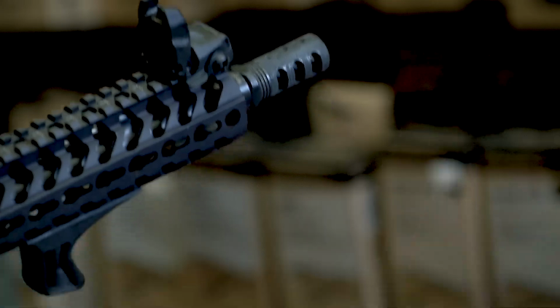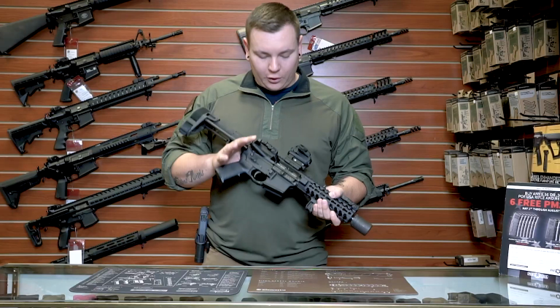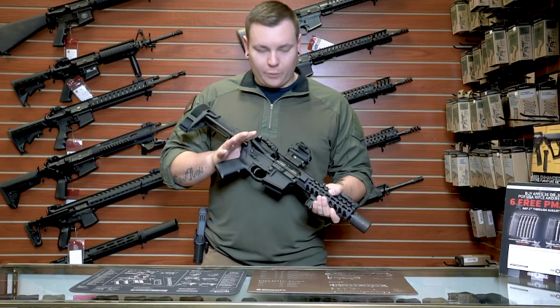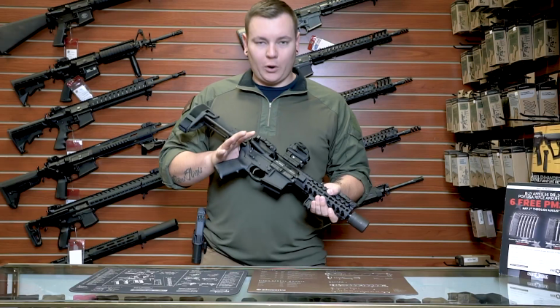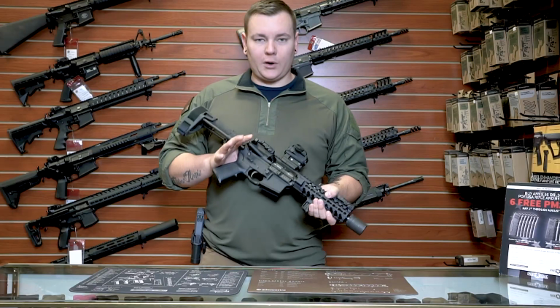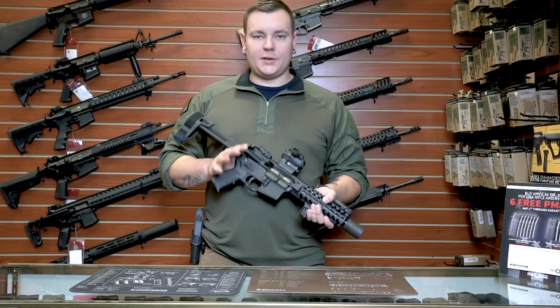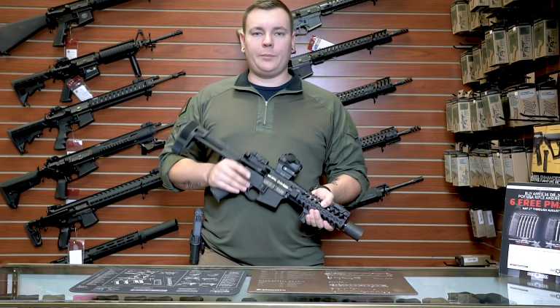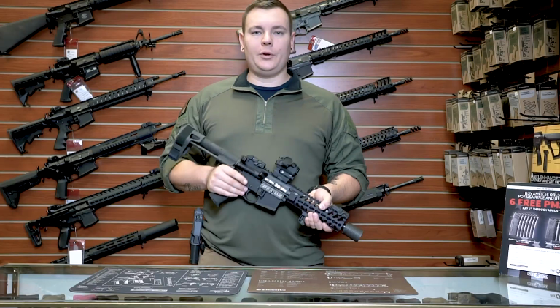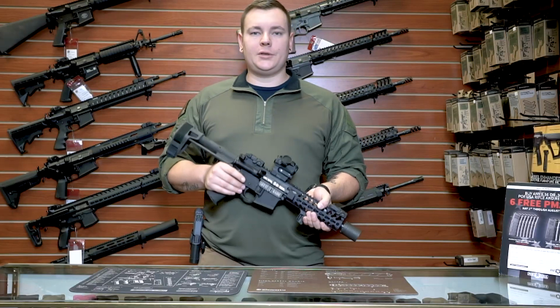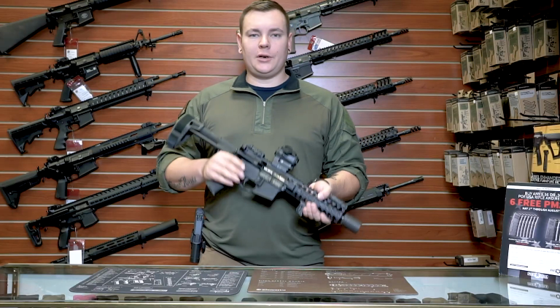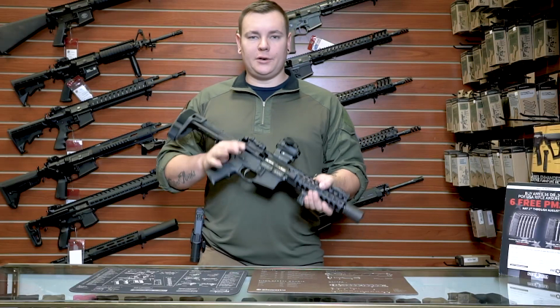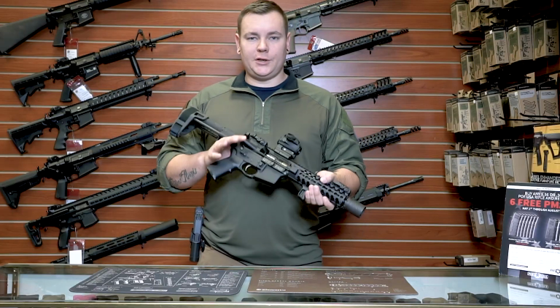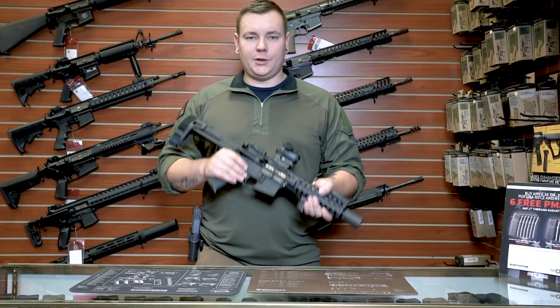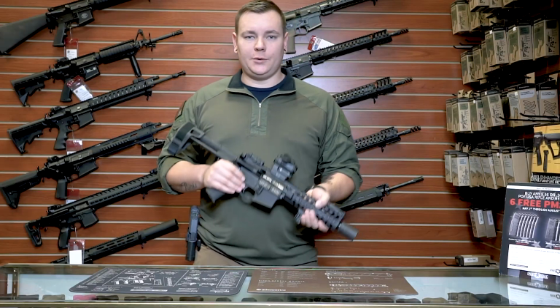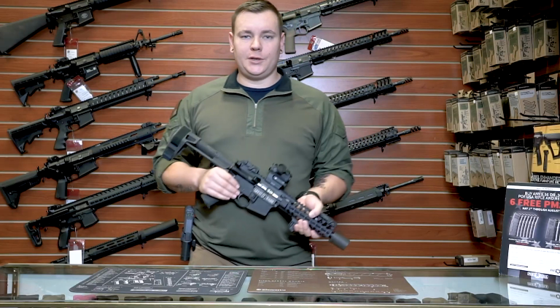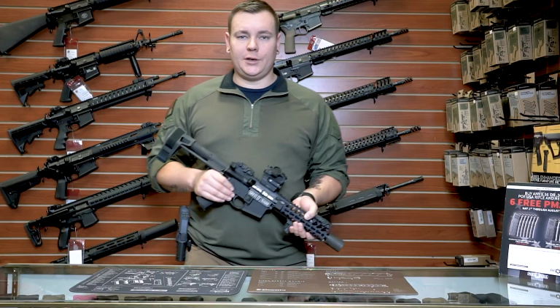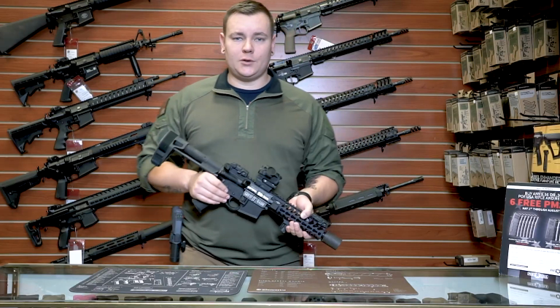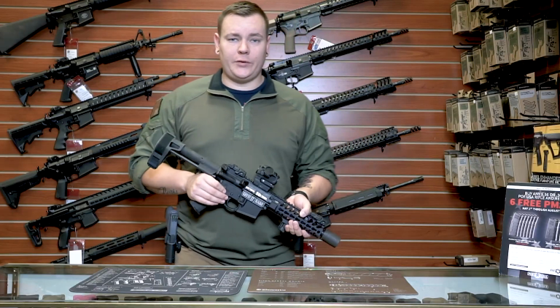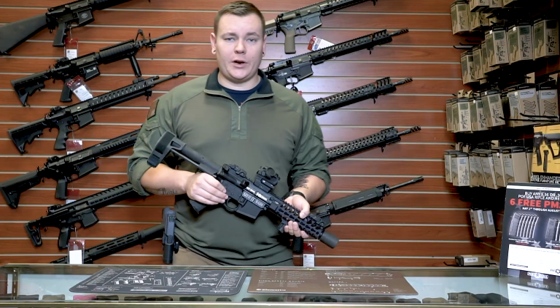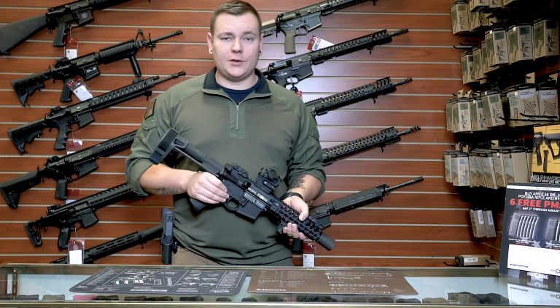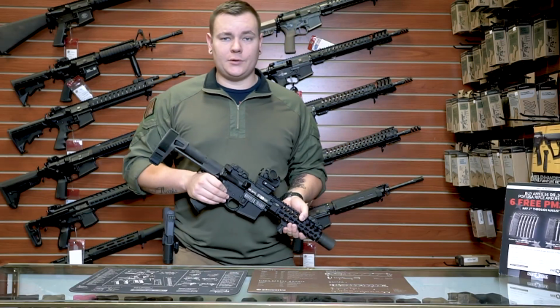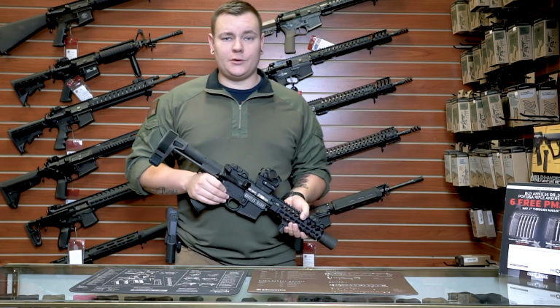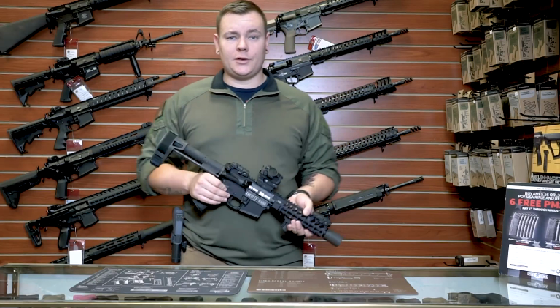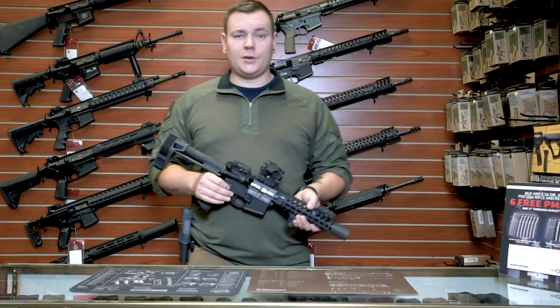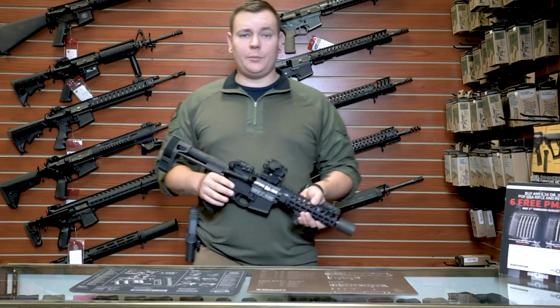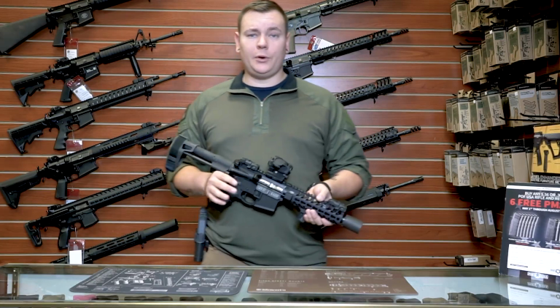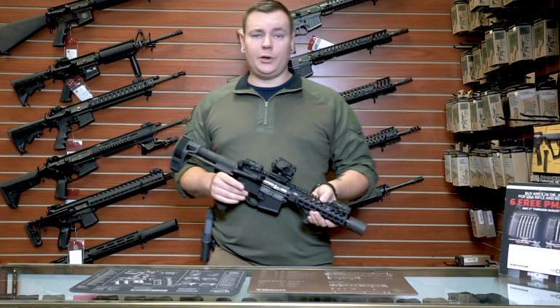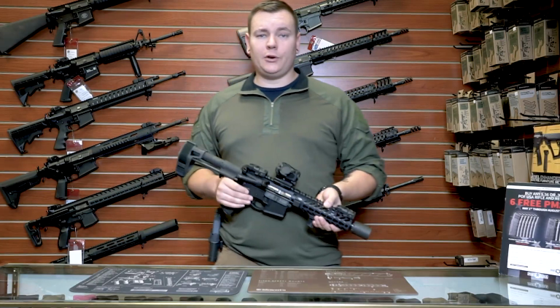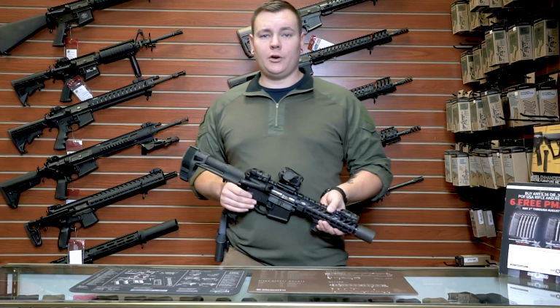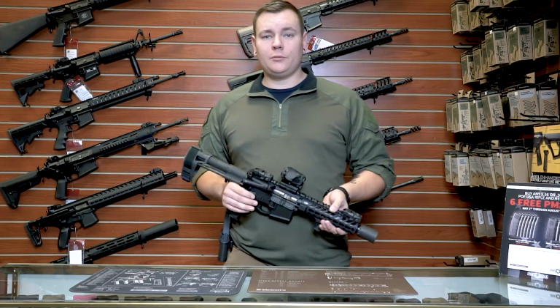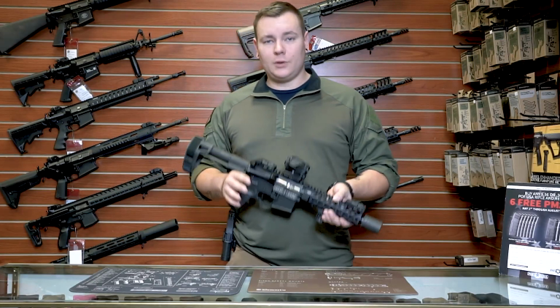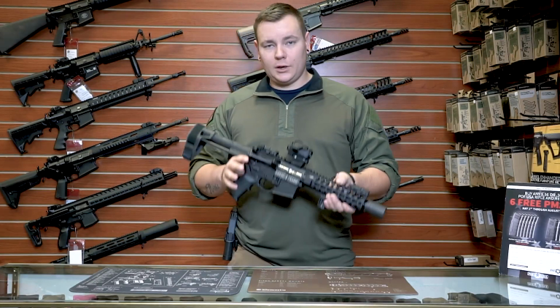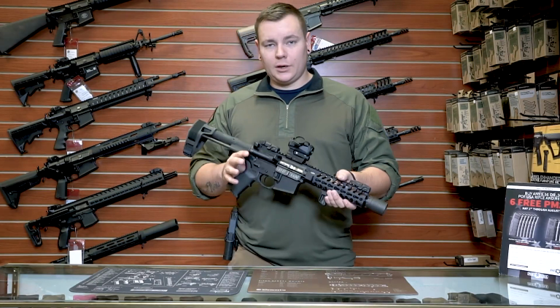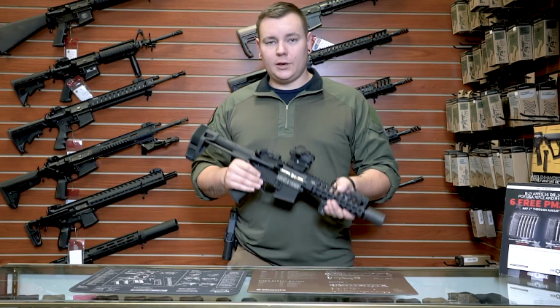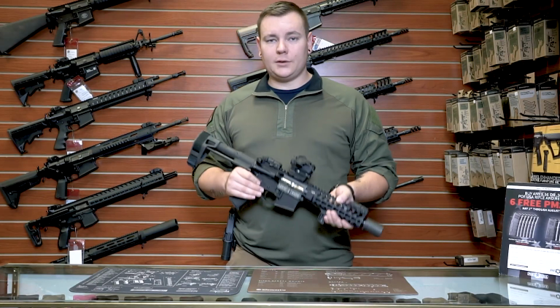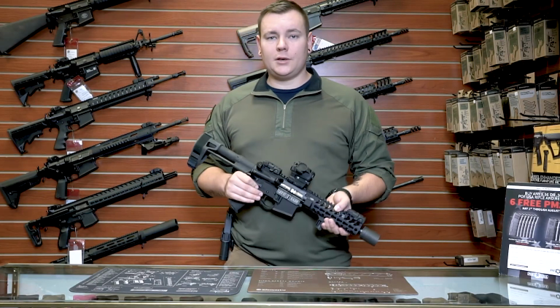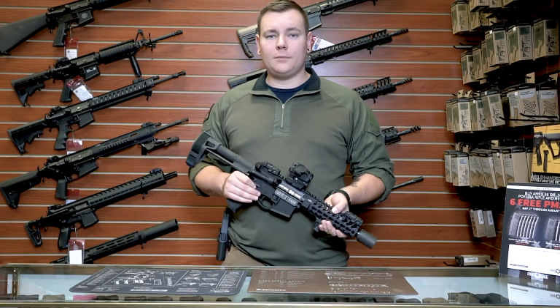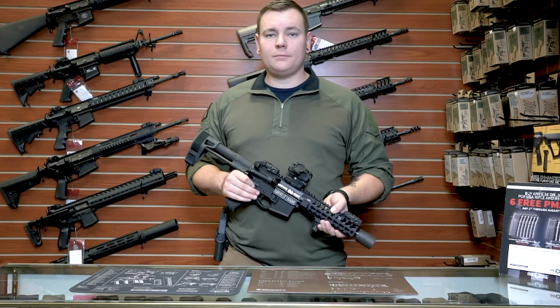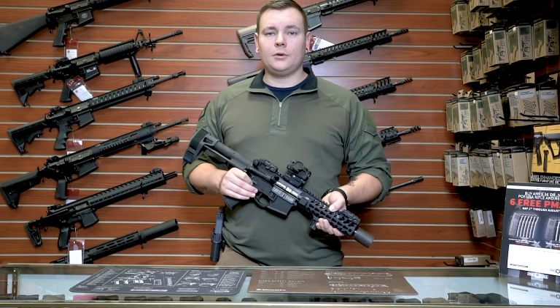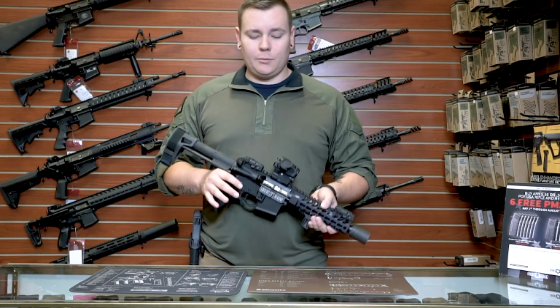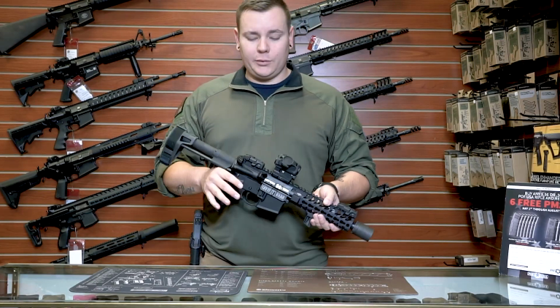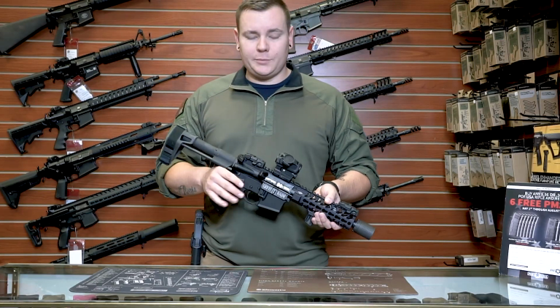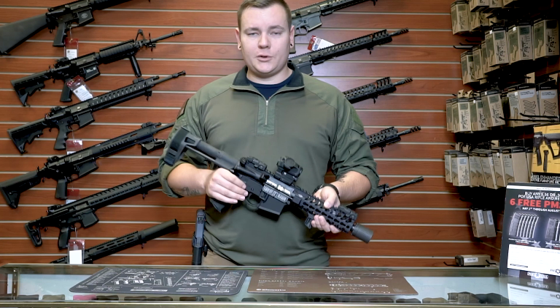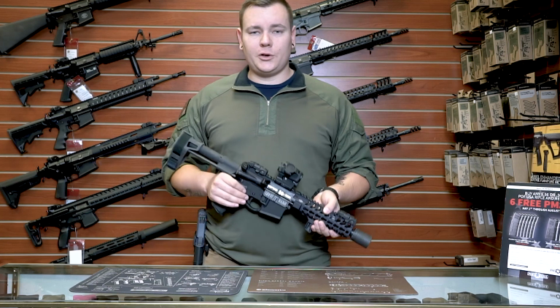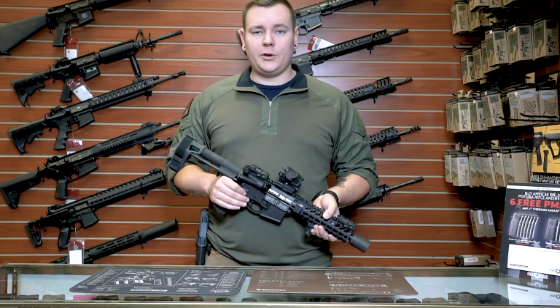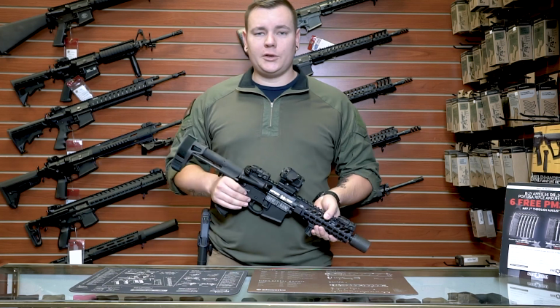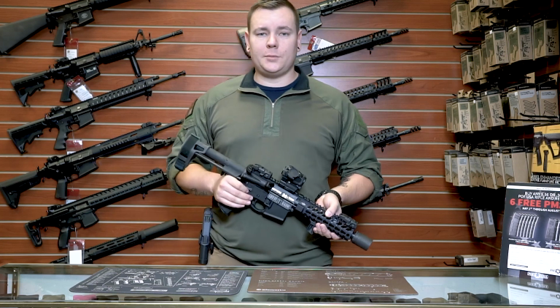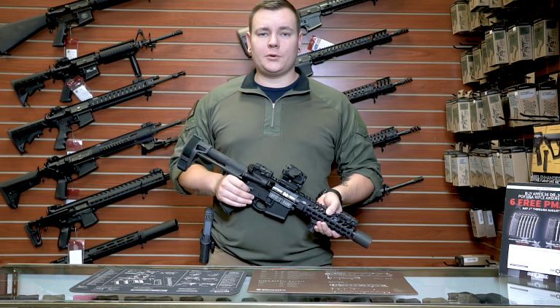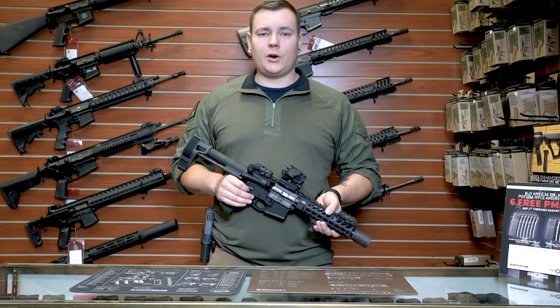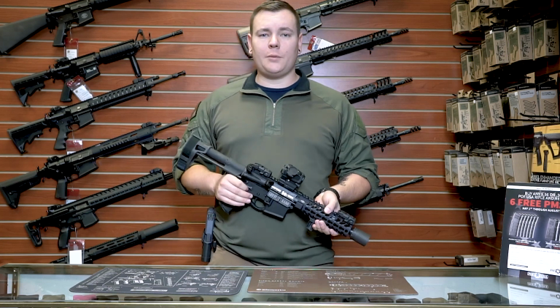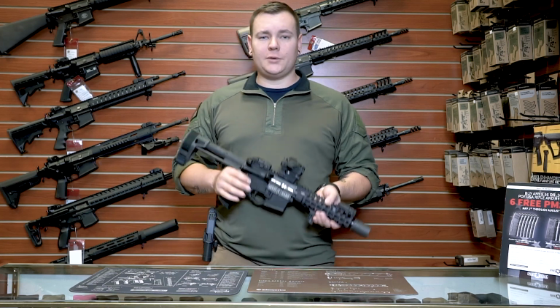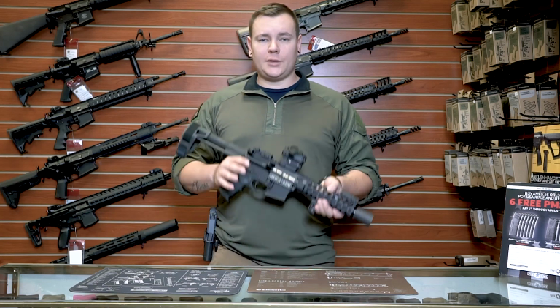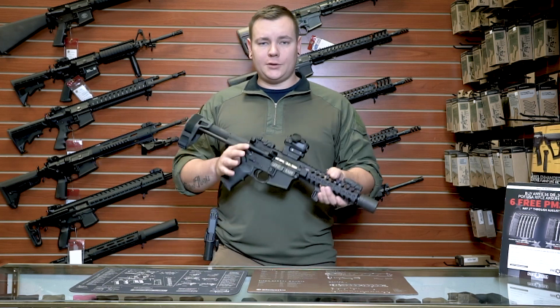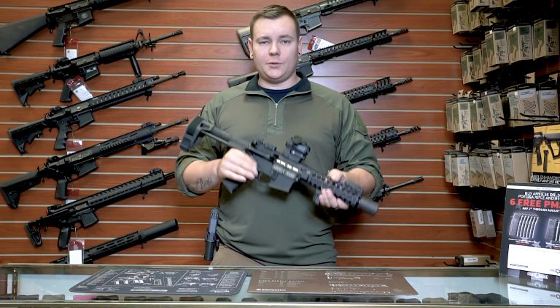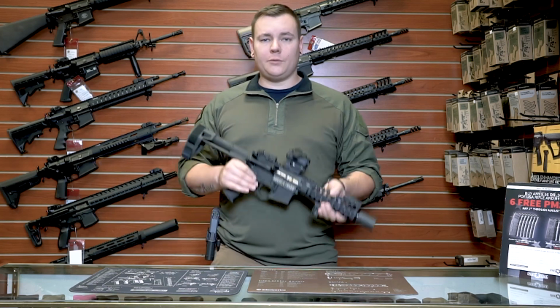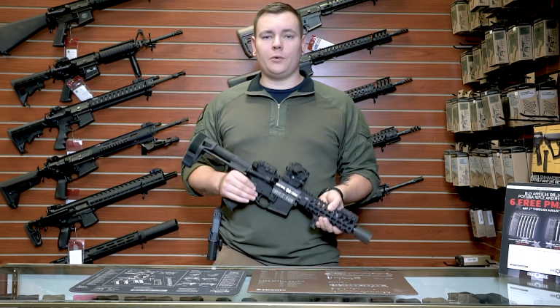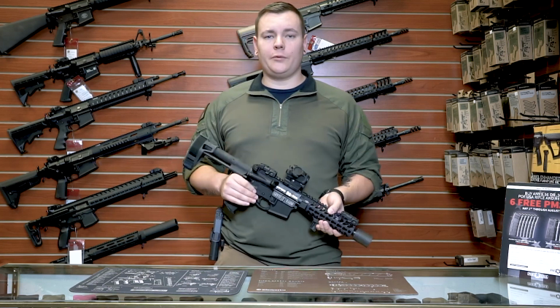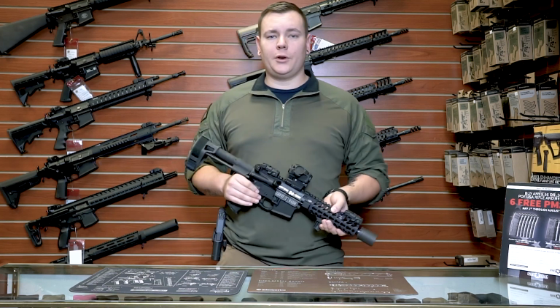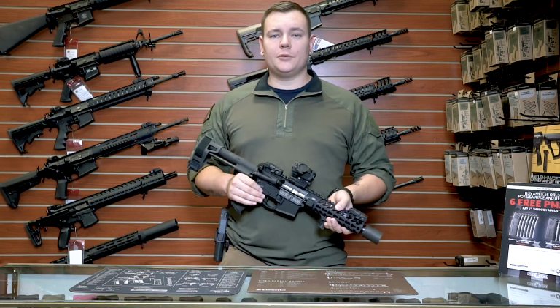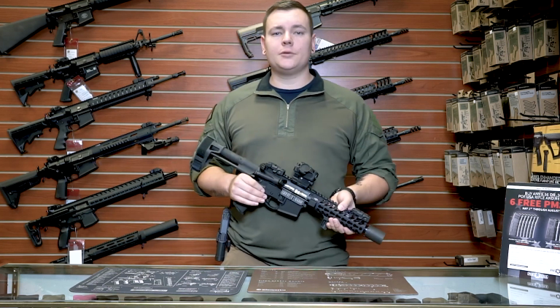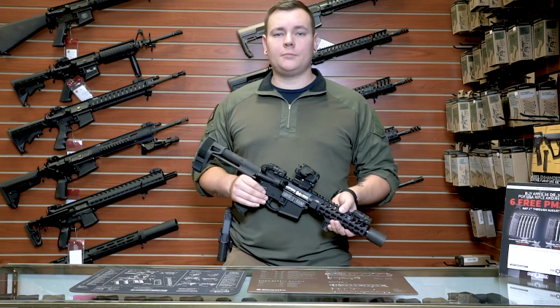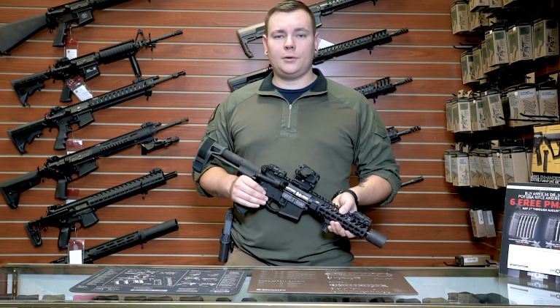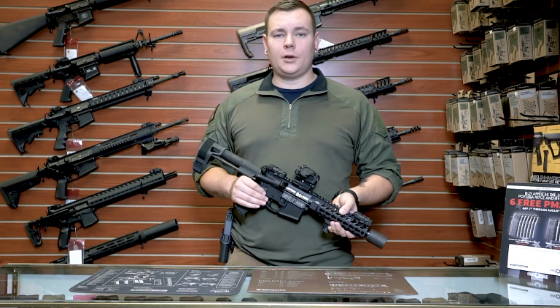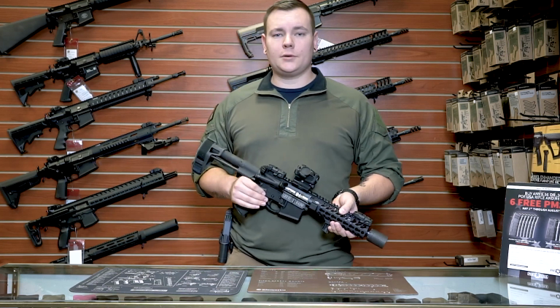I've got all the parts and I built it here at CQT. If you guys are interested in building your own, hit us up. Please make sure you hit subscribe and stay tuned for more videos. Thanks.